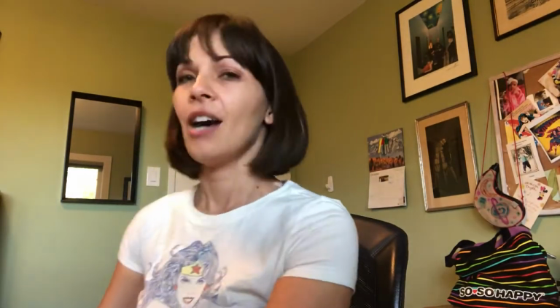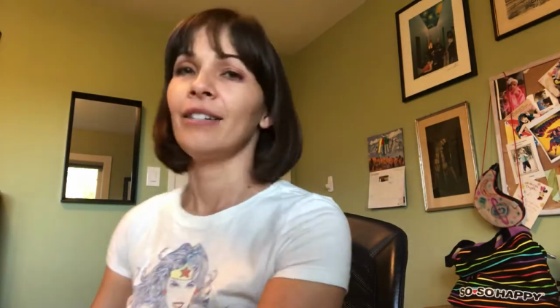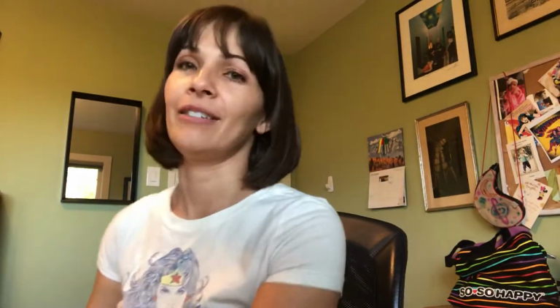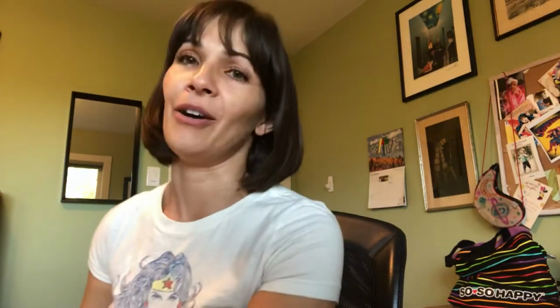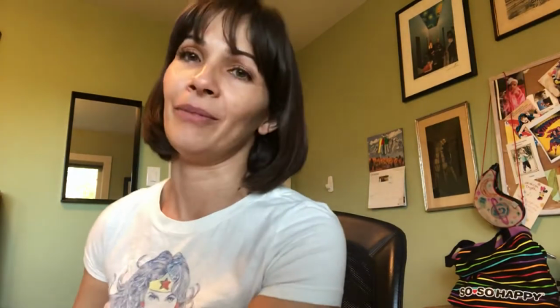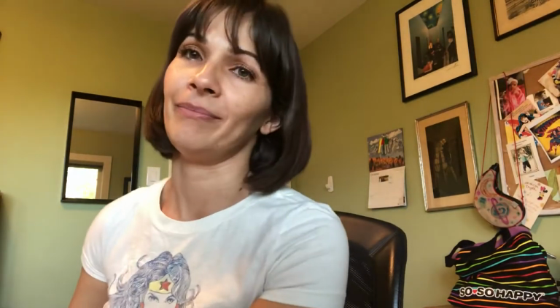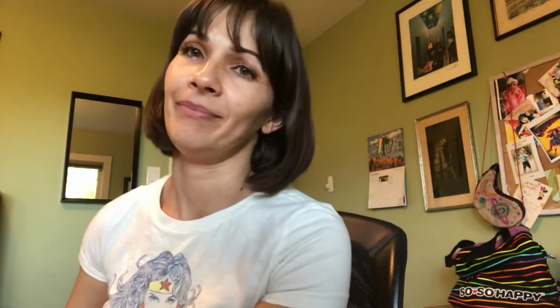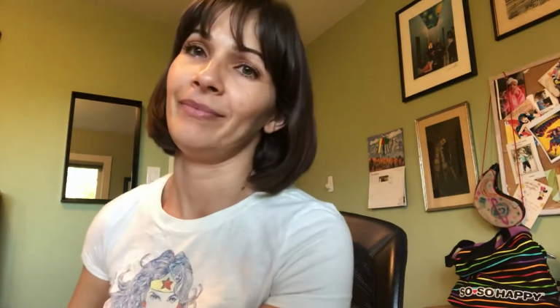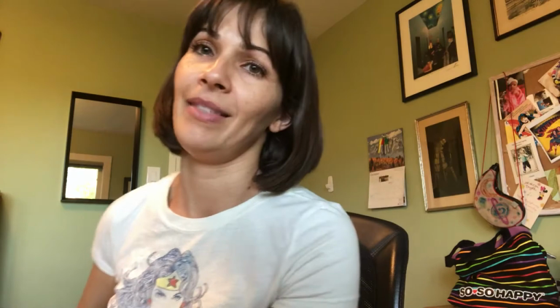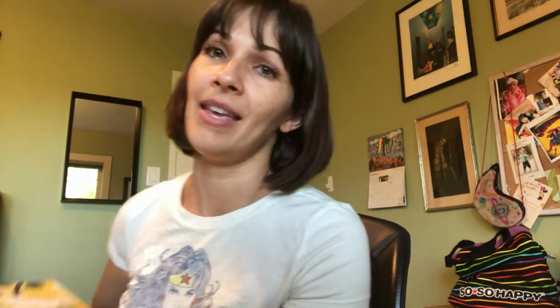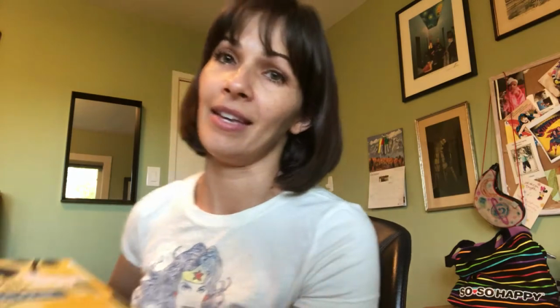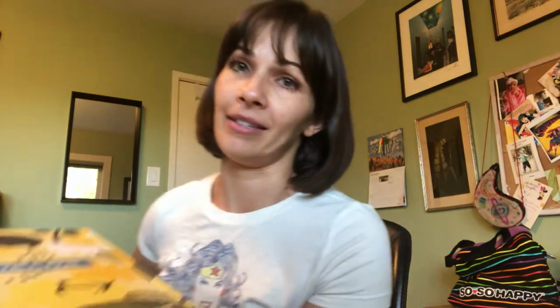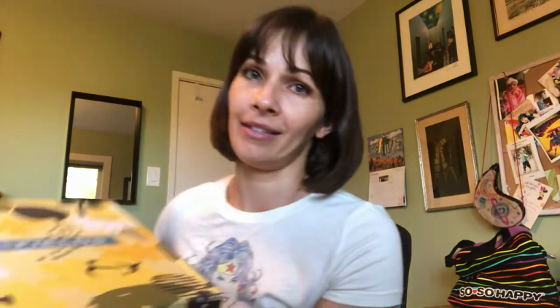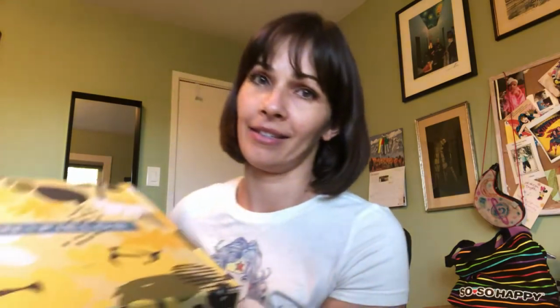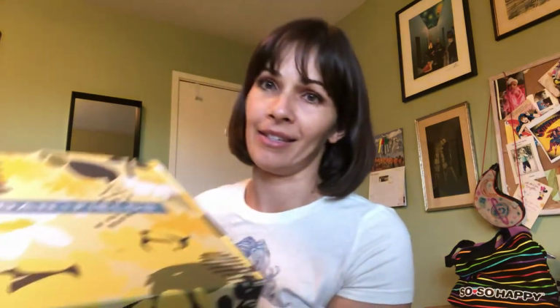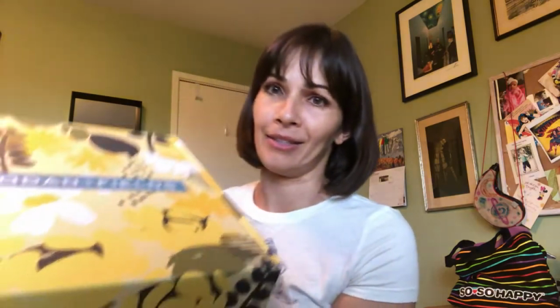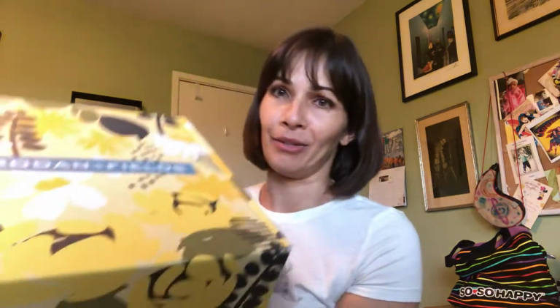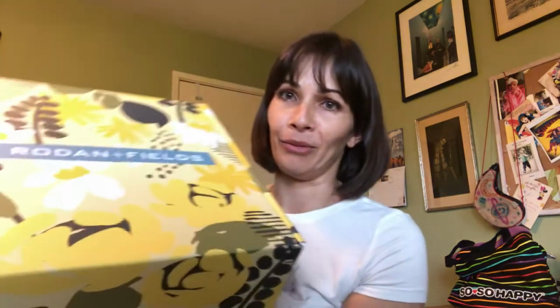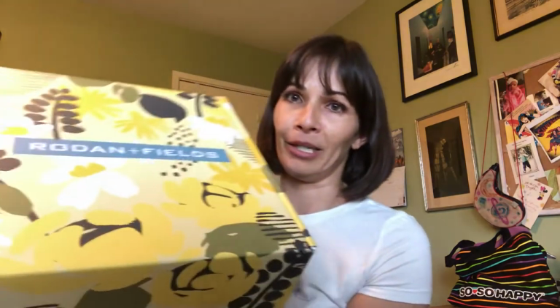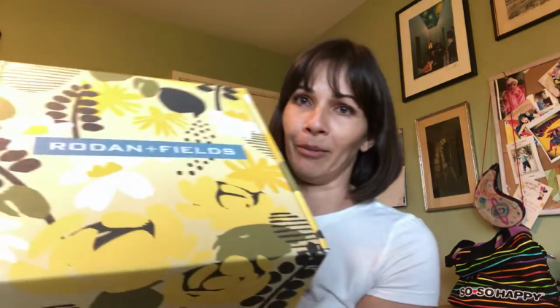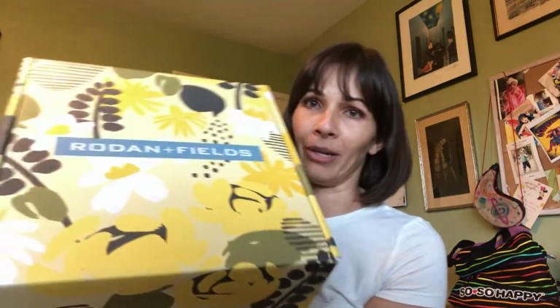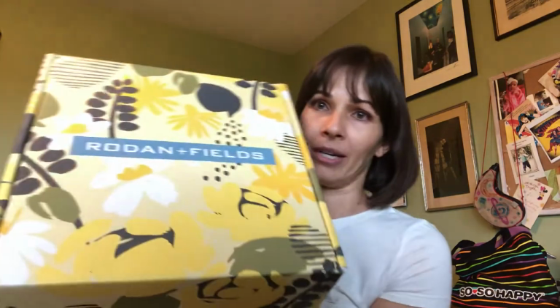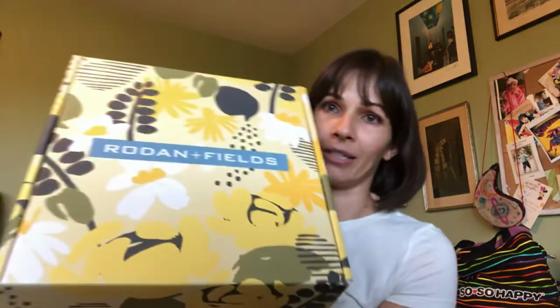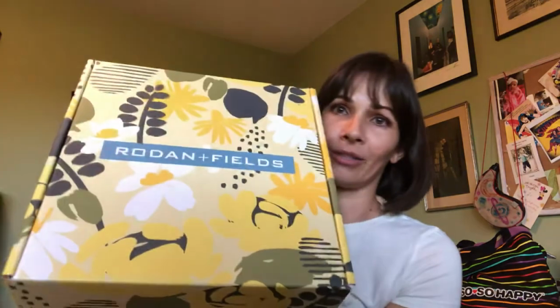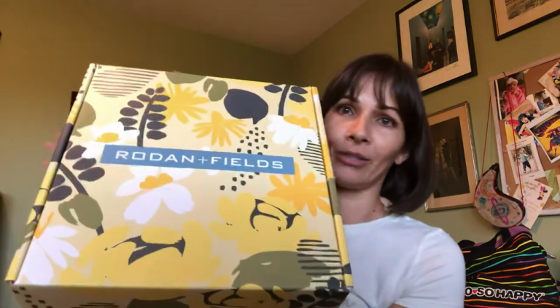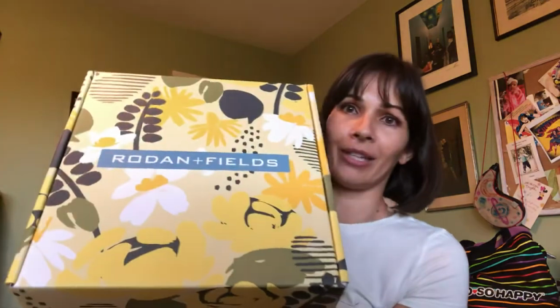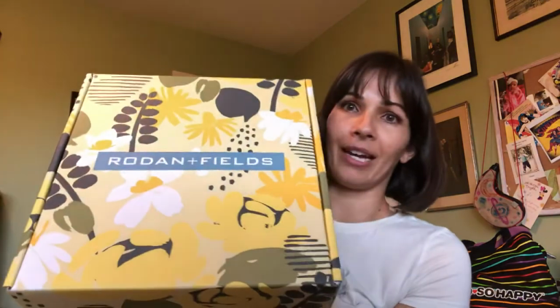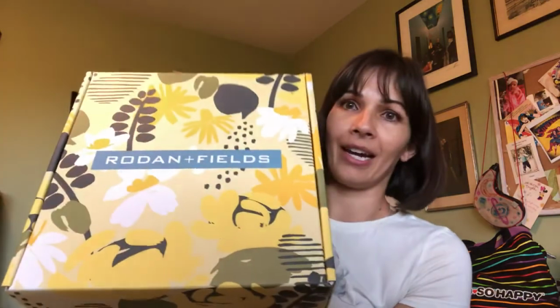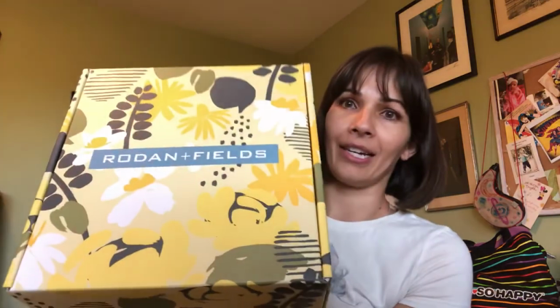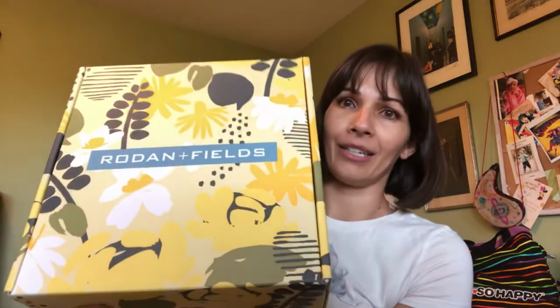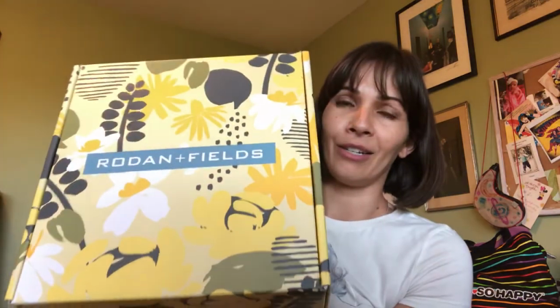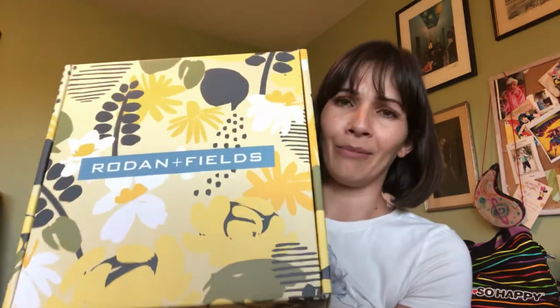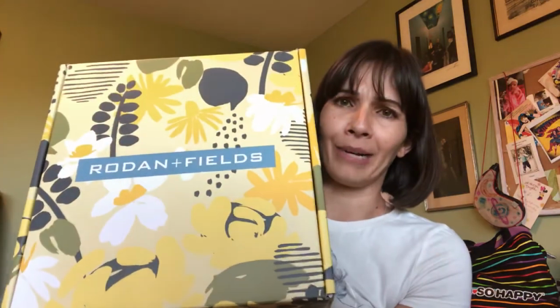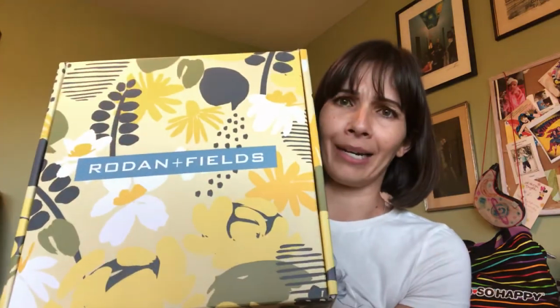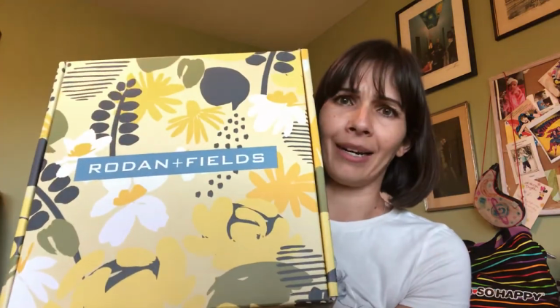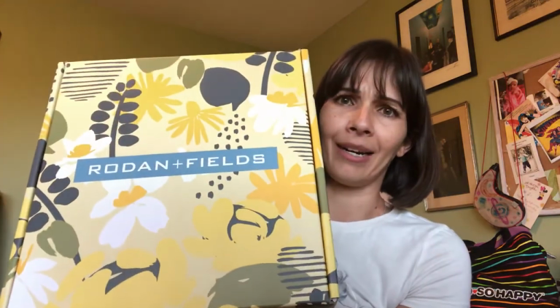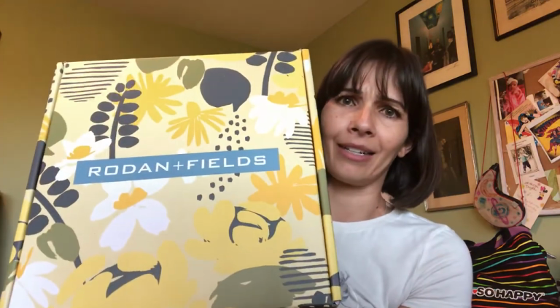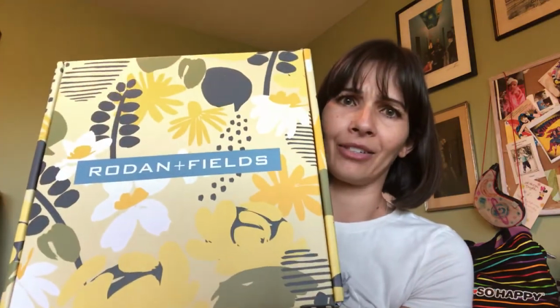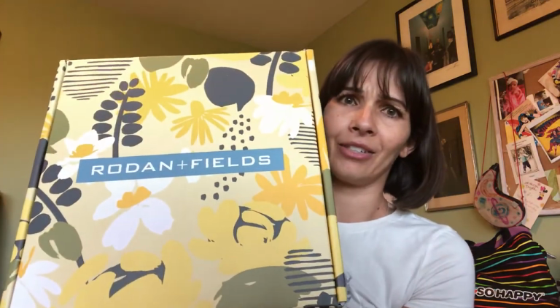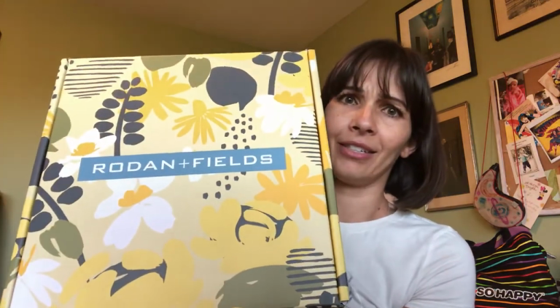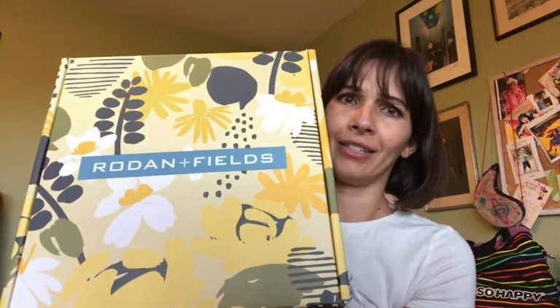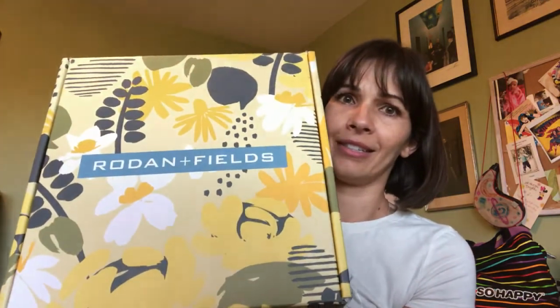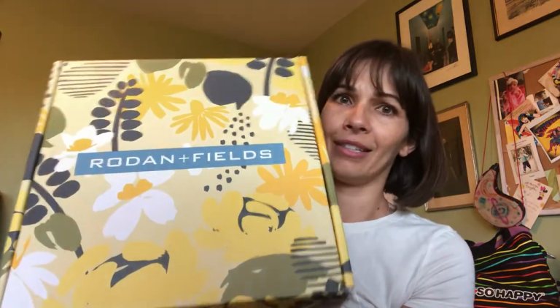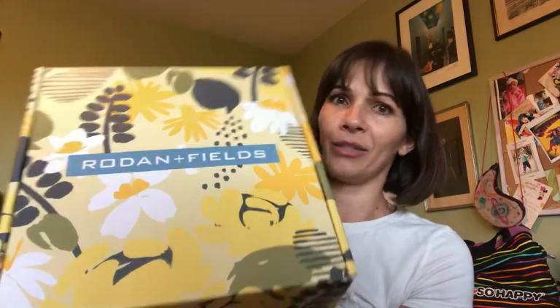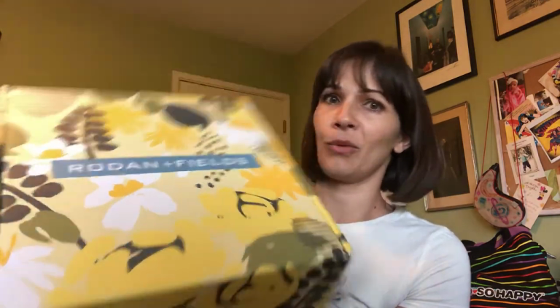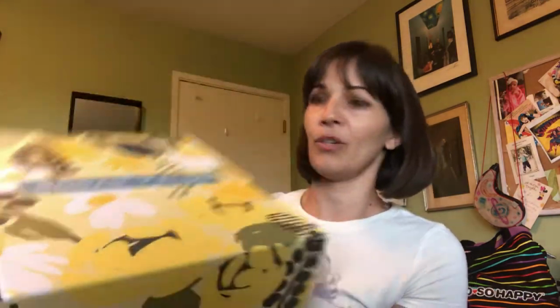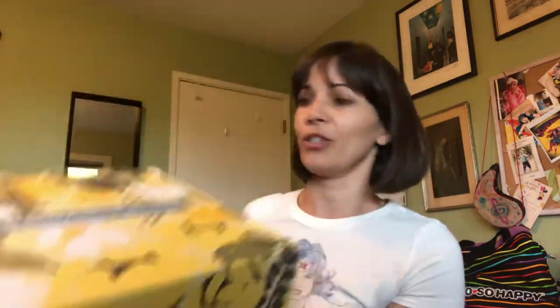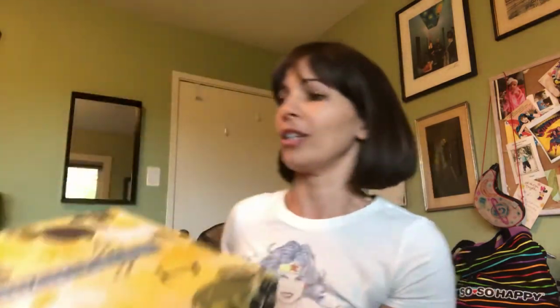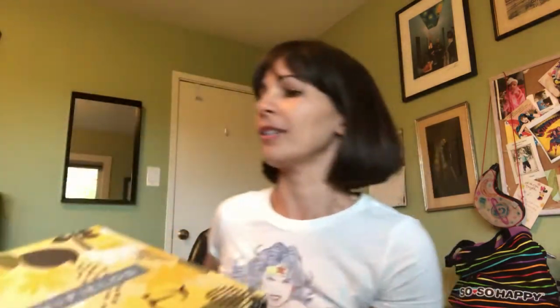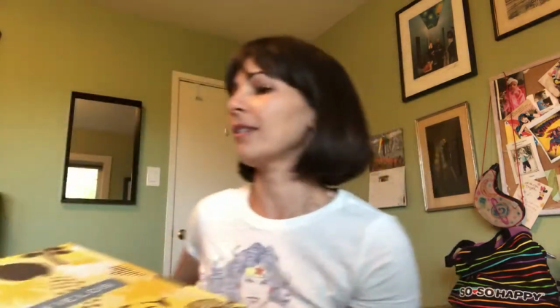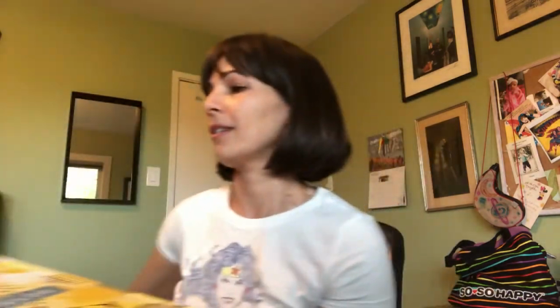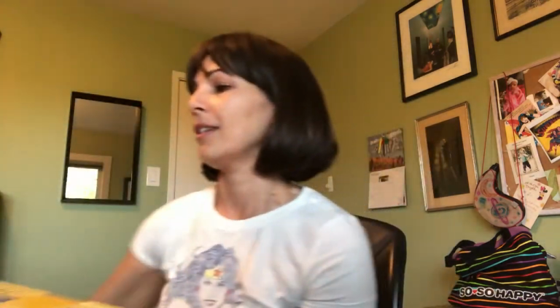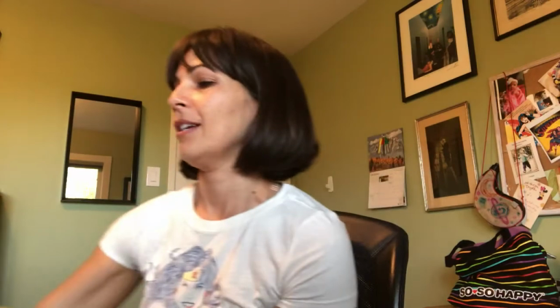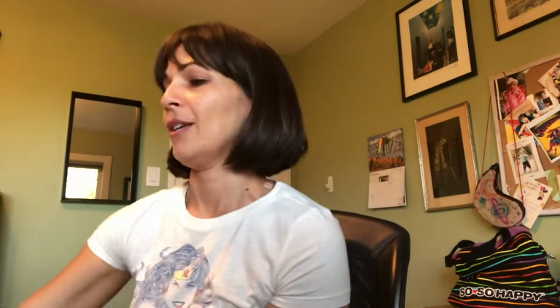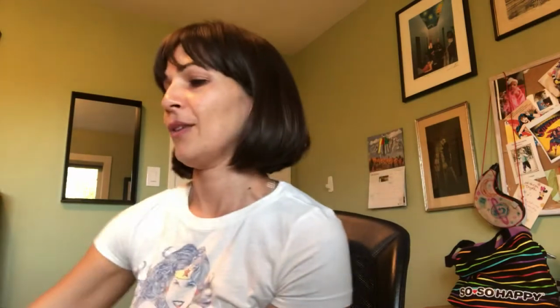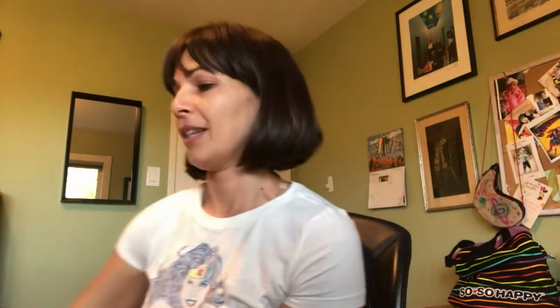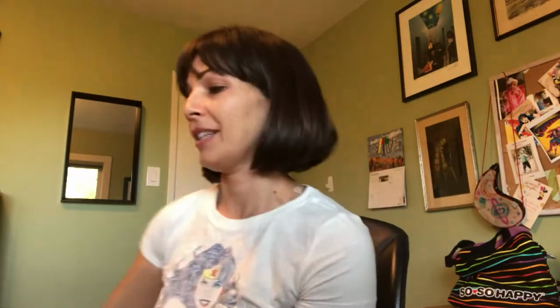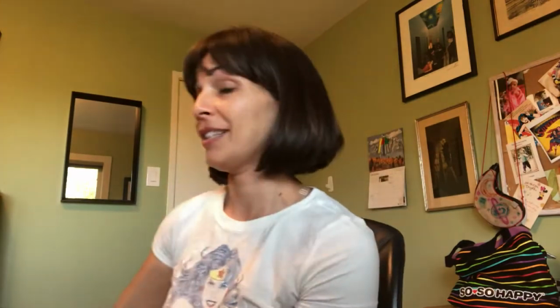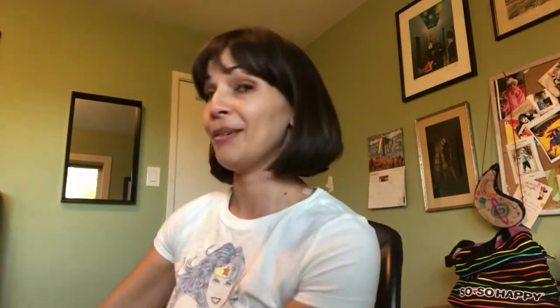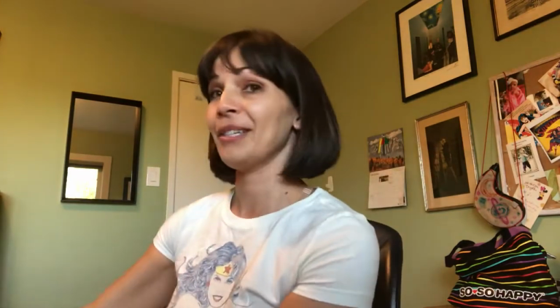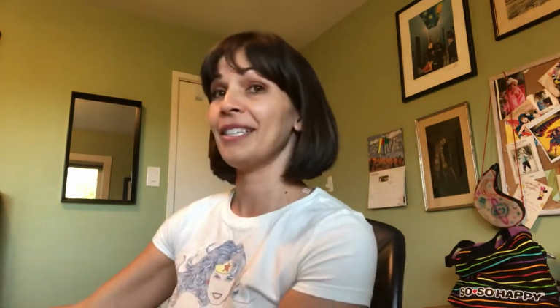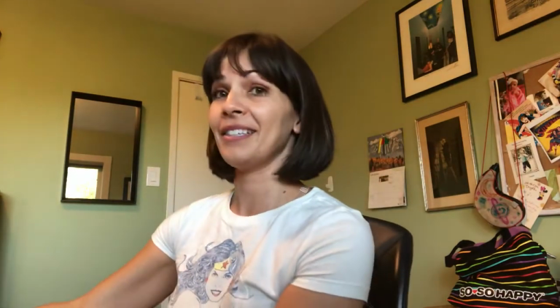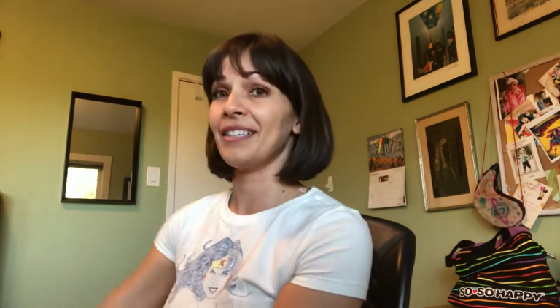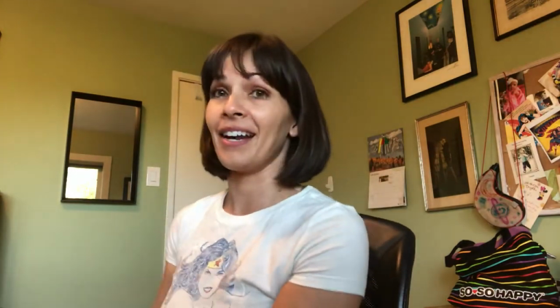No, this is the real box. That's gorgeous. Okay, let's see what's inside.